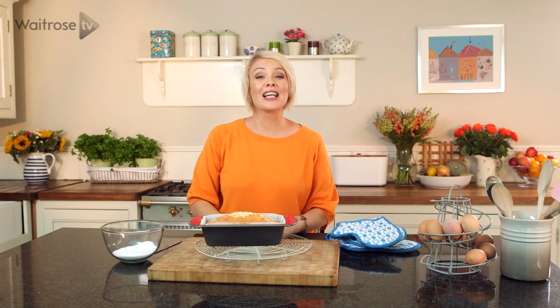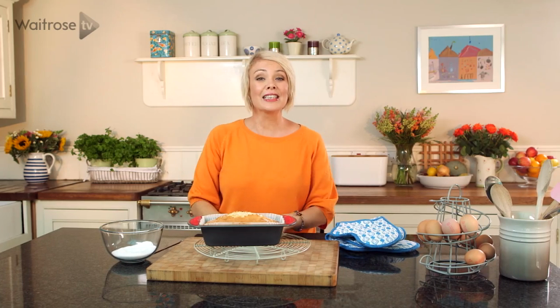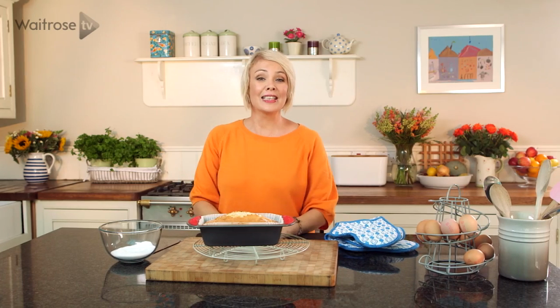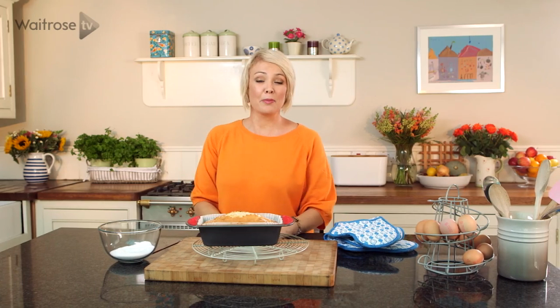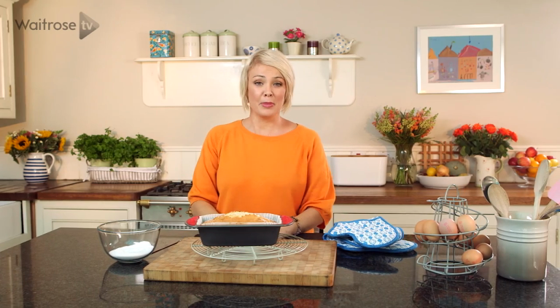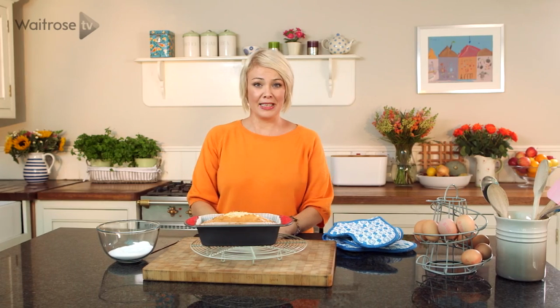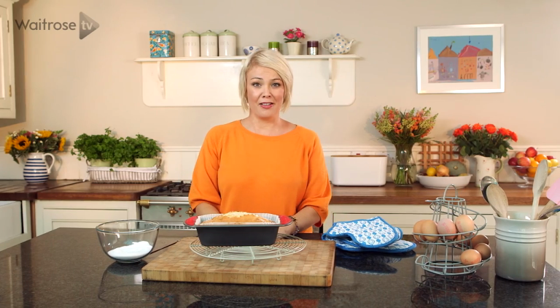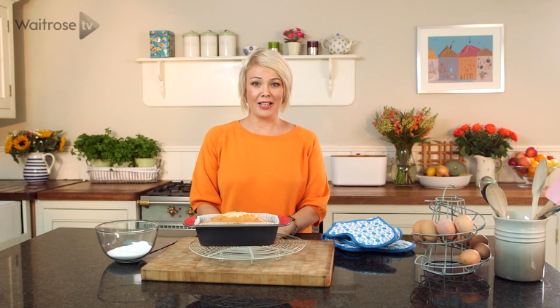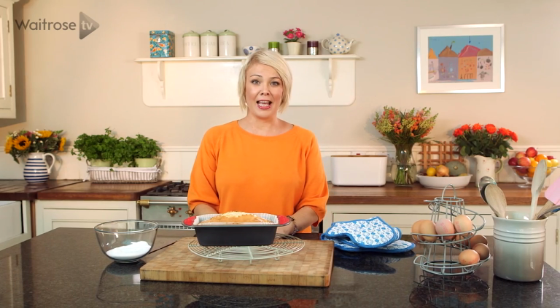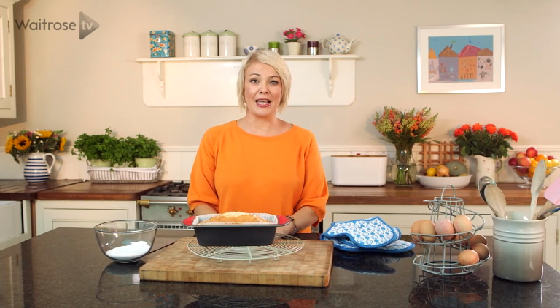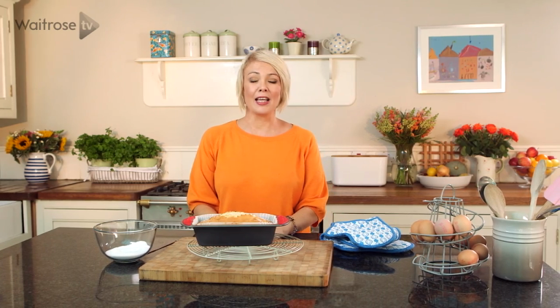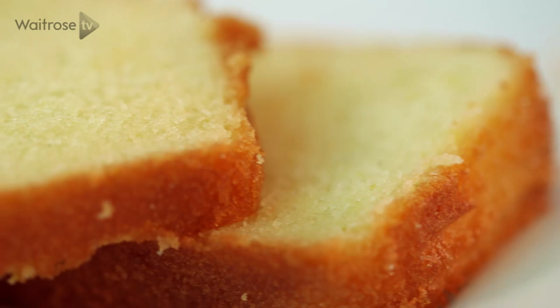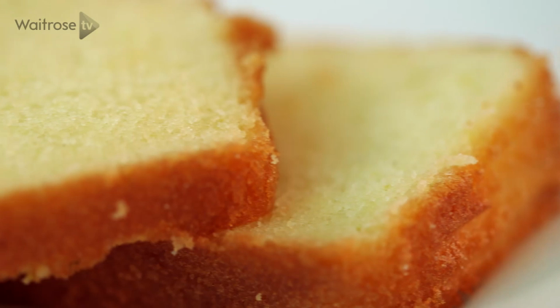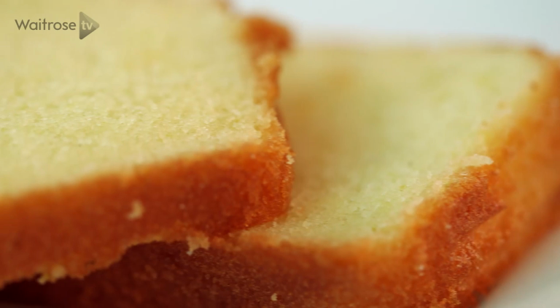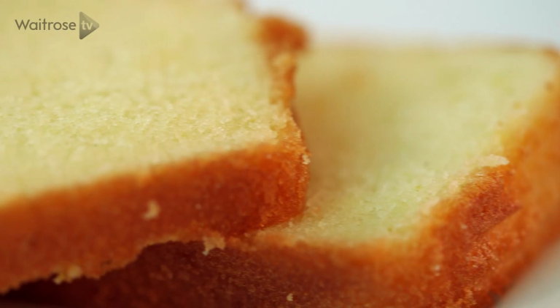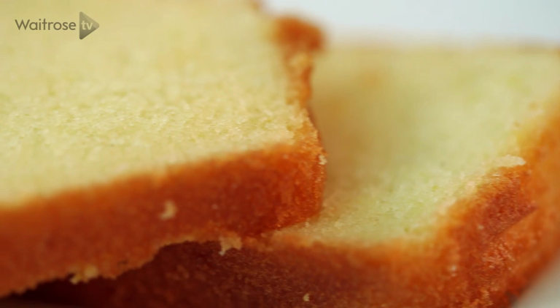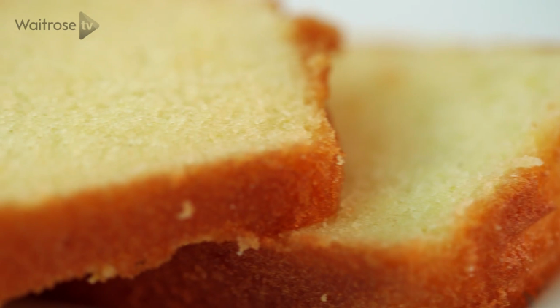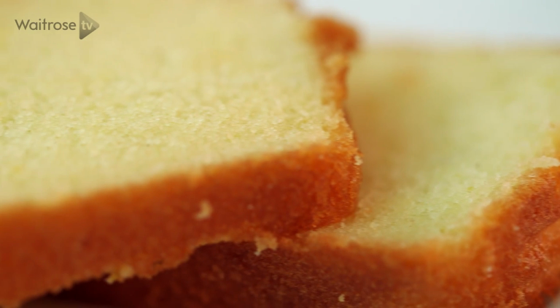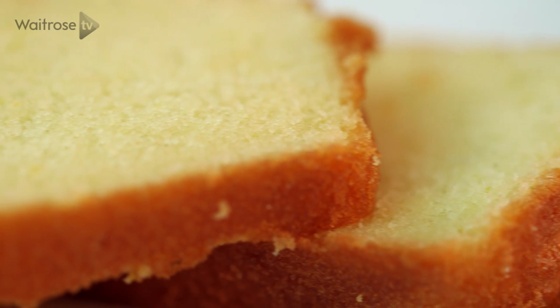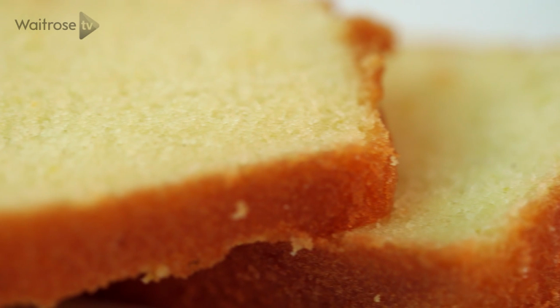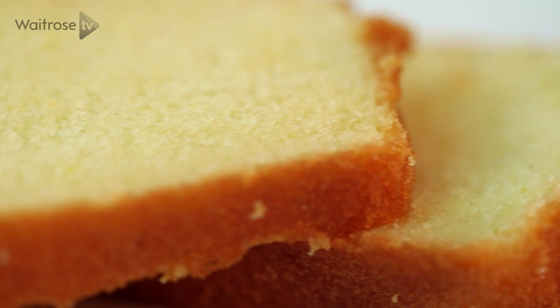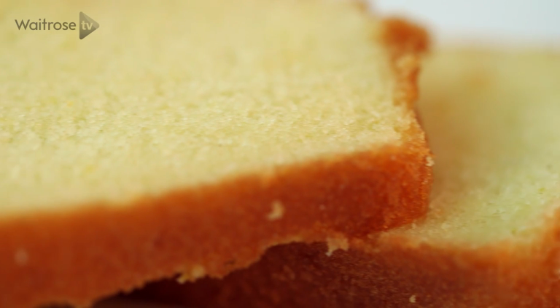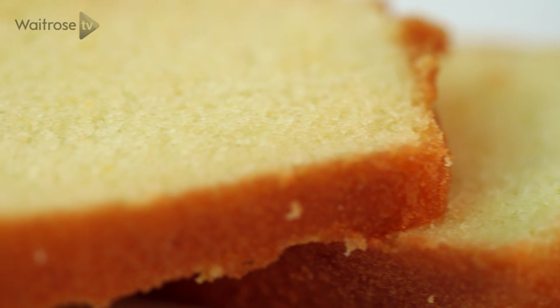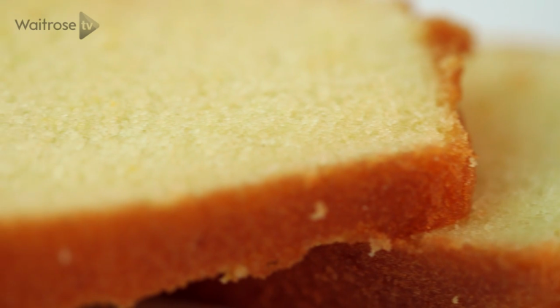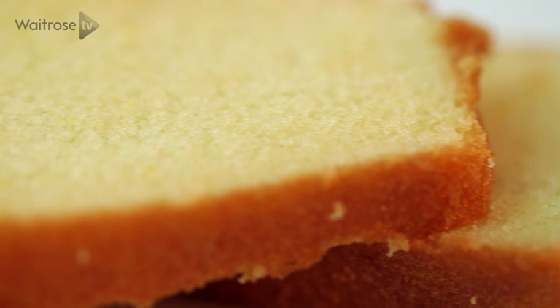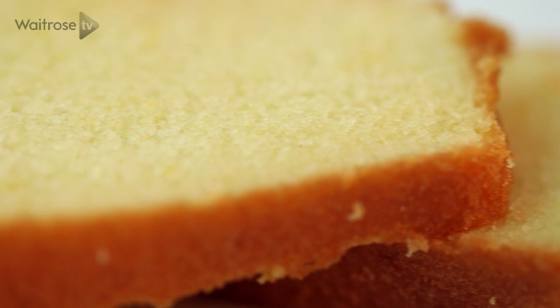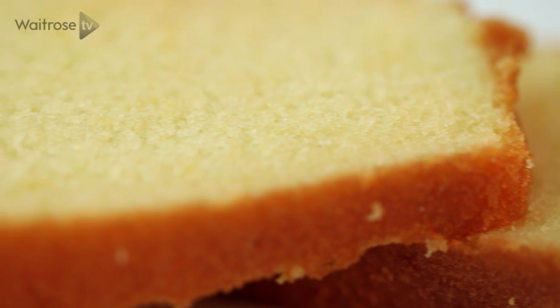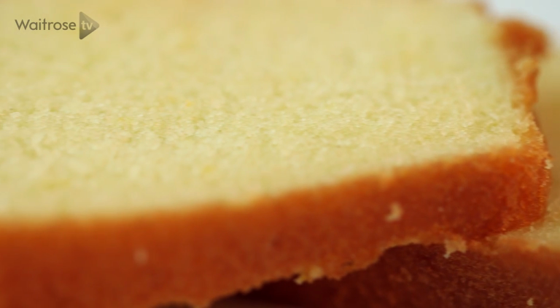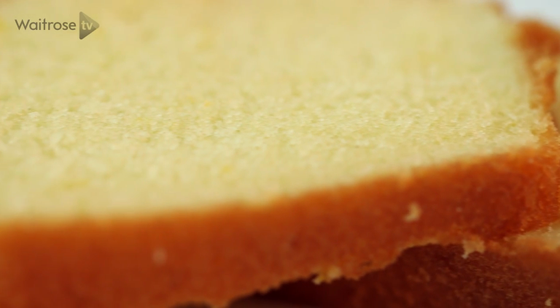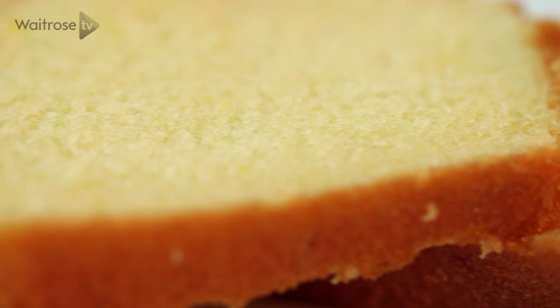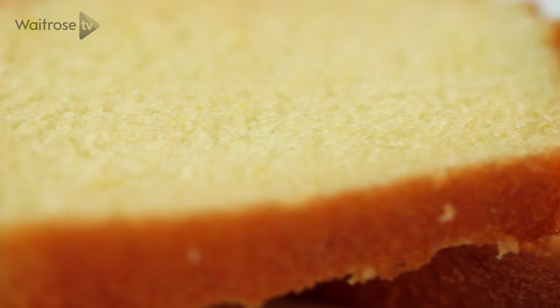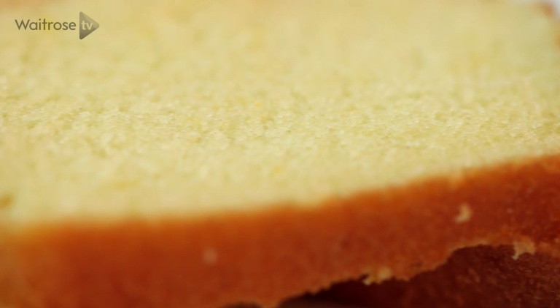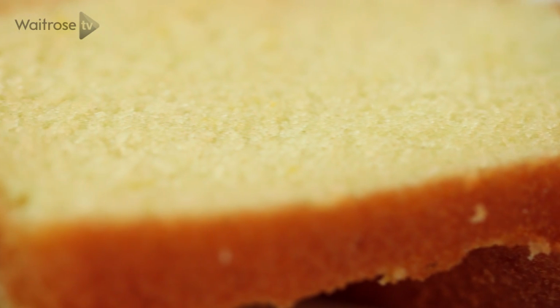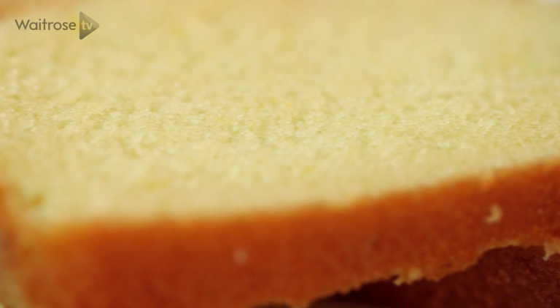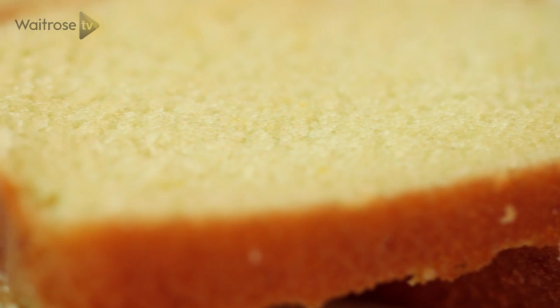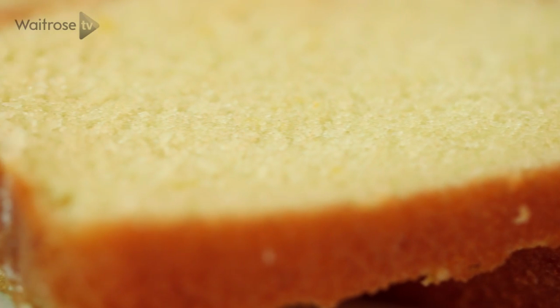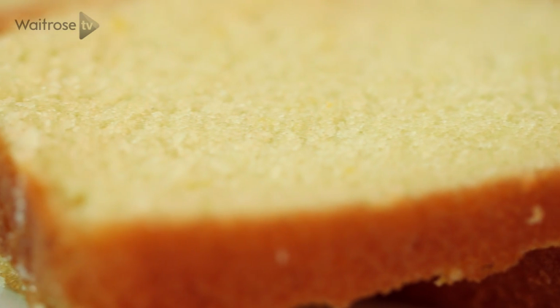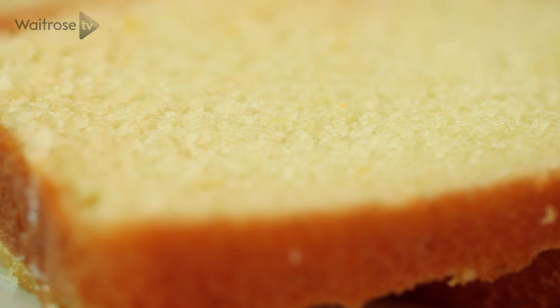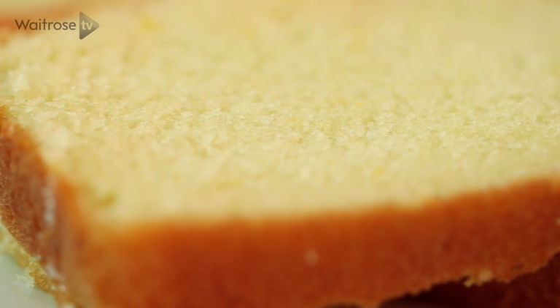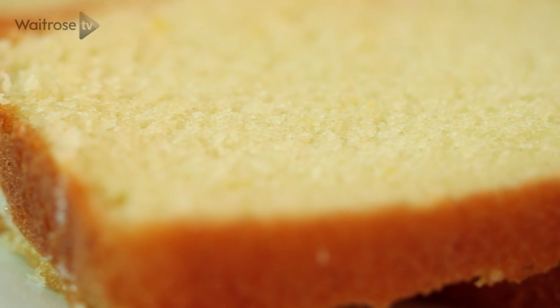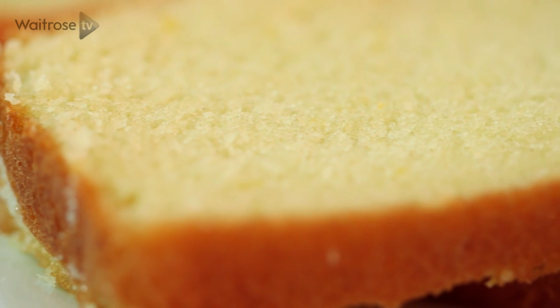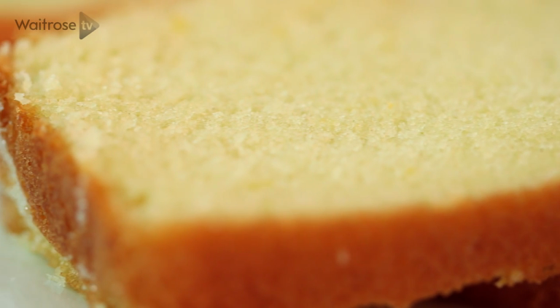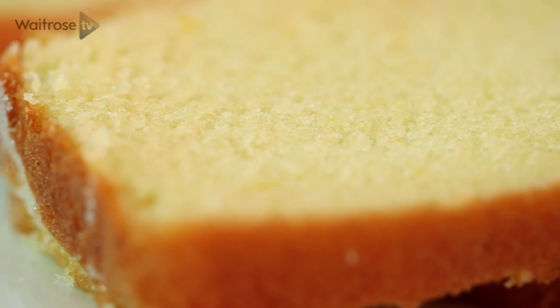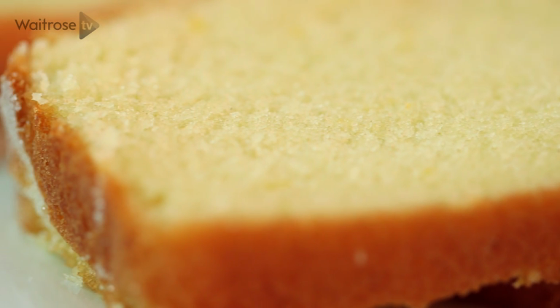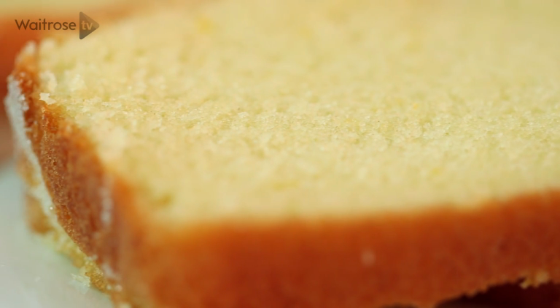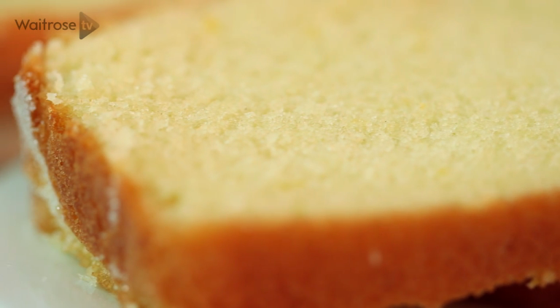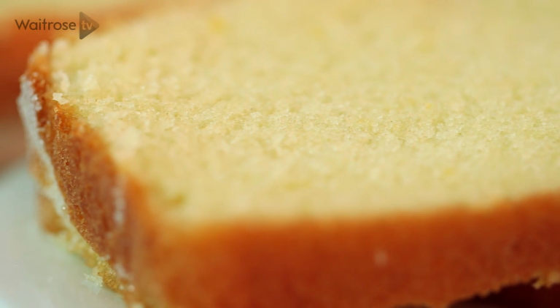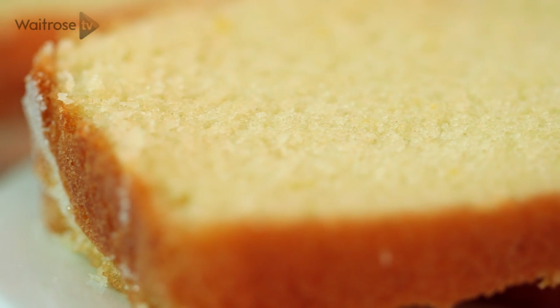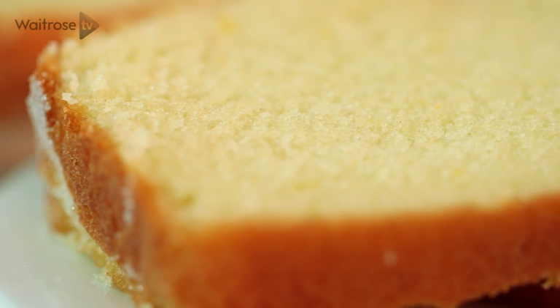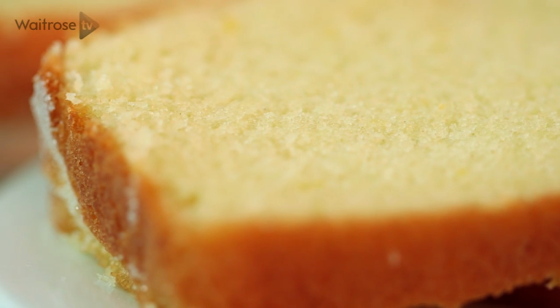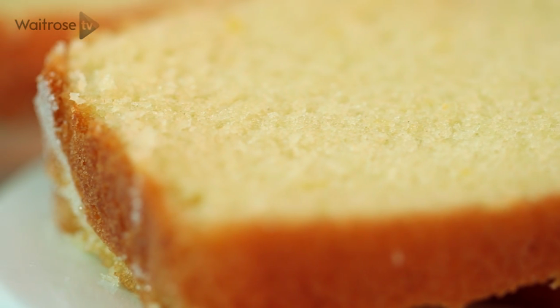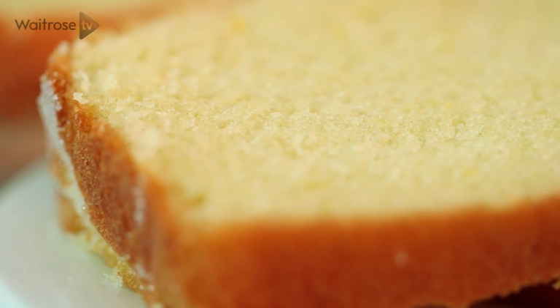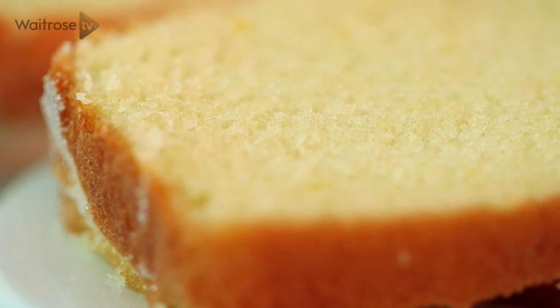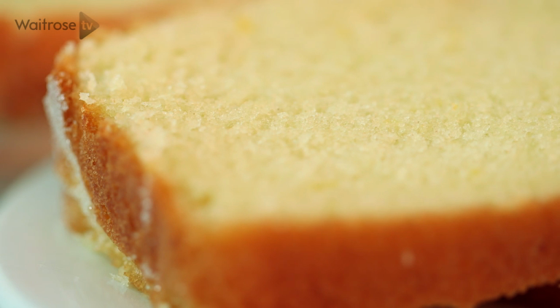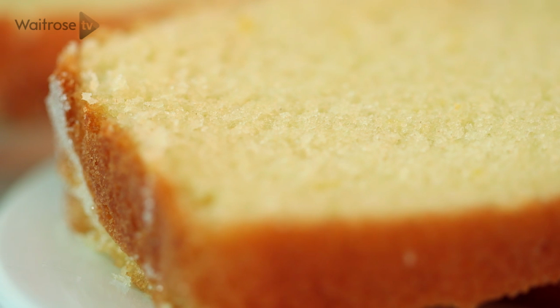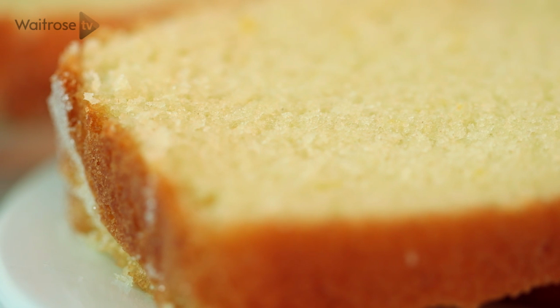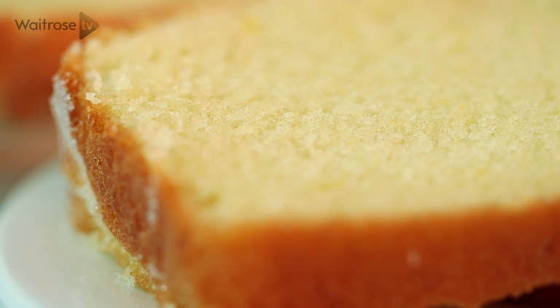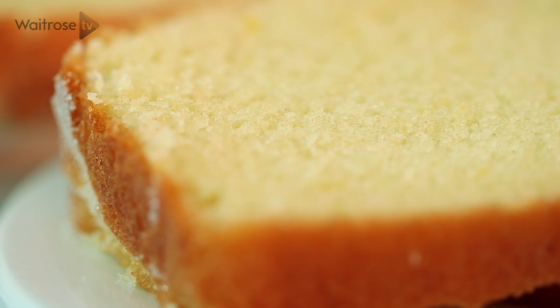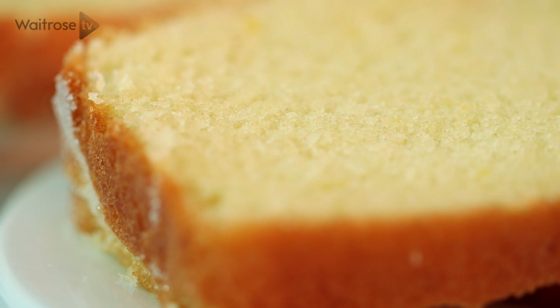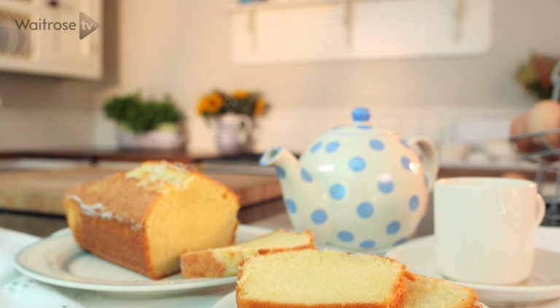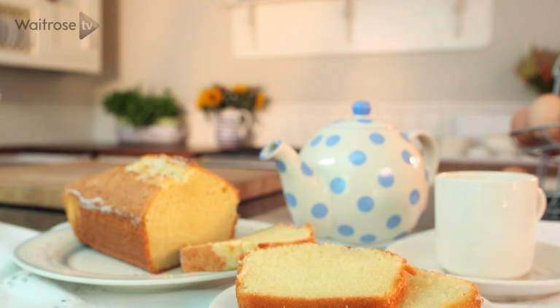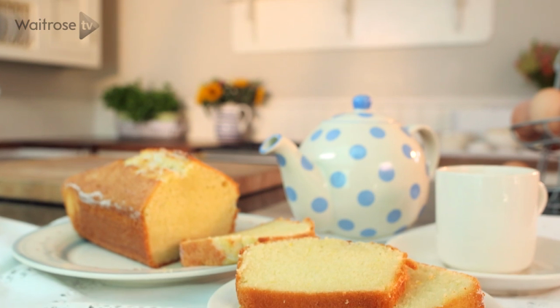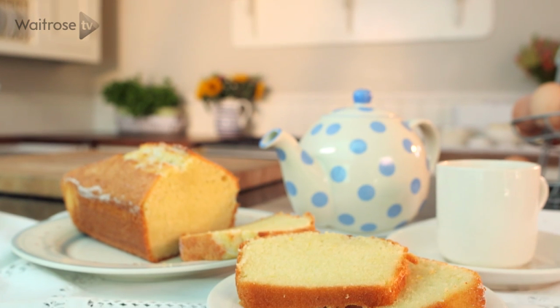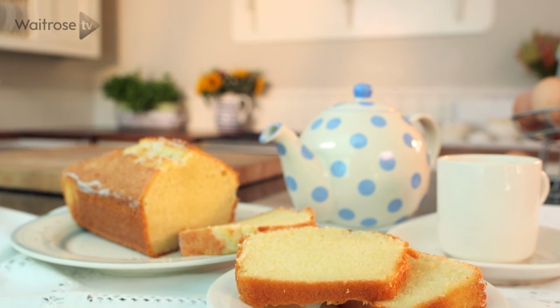And there we have it — a classic Madeira cake. For more recipes, don't forget to click to subscribe to the Waitrose YouTube channel. Bye!